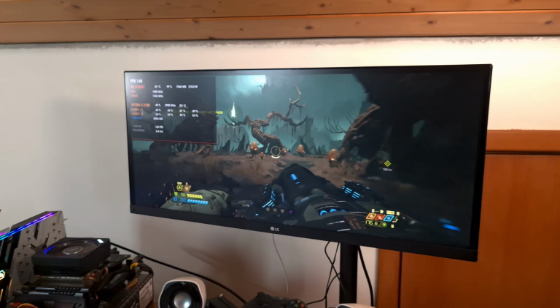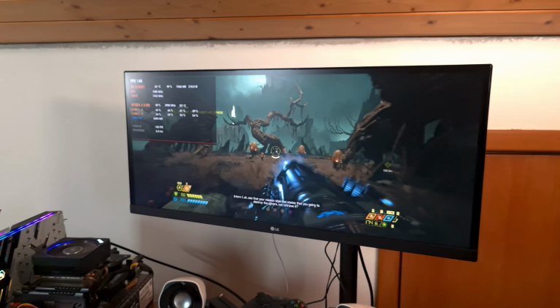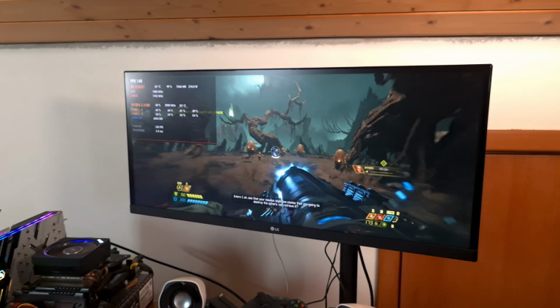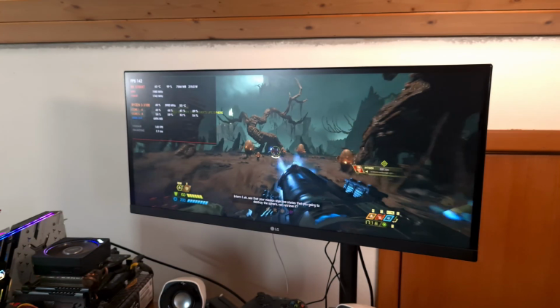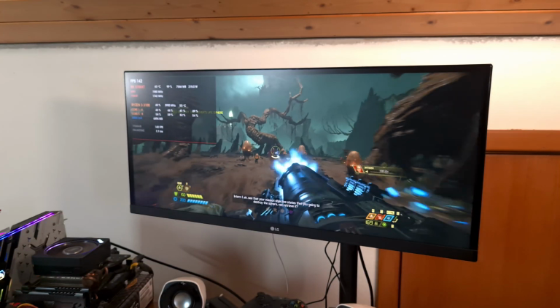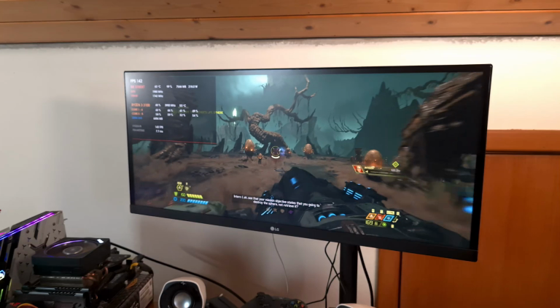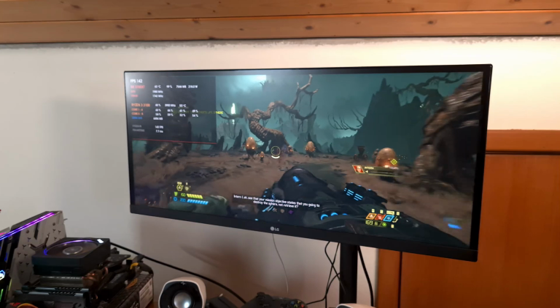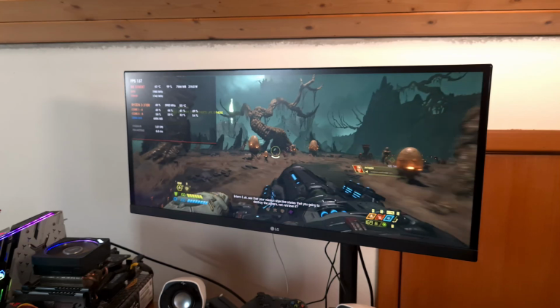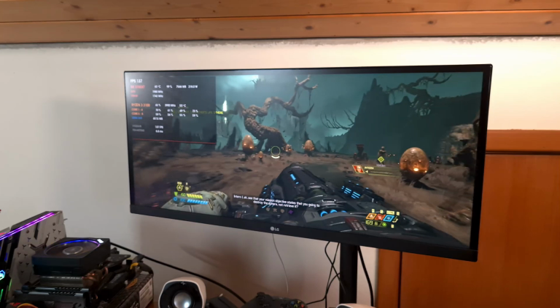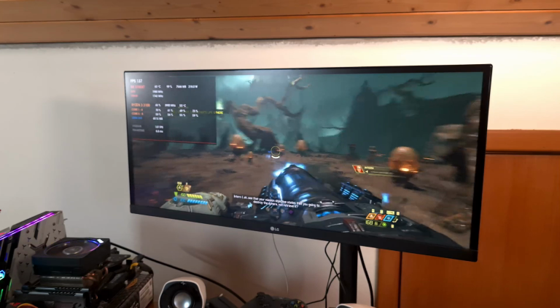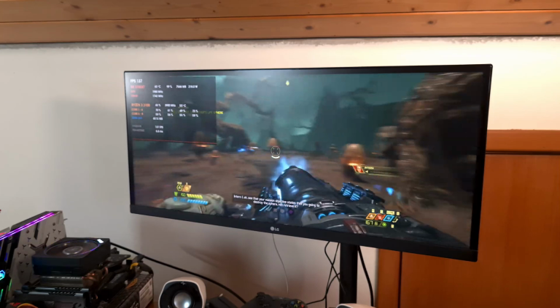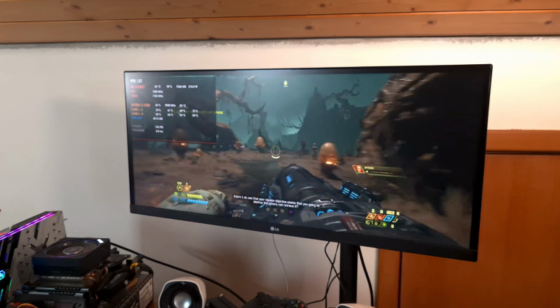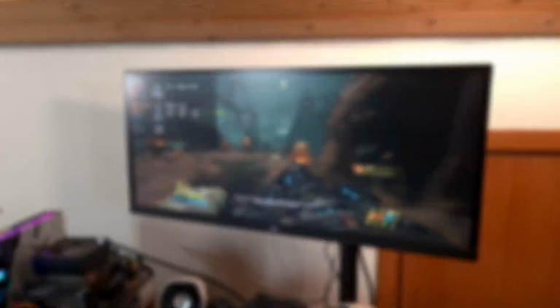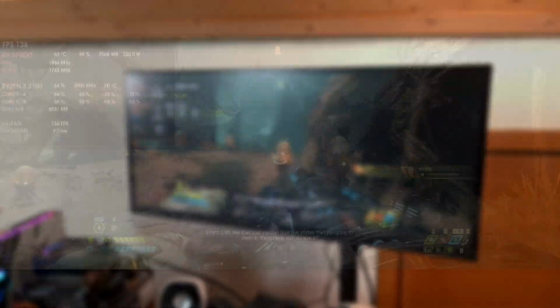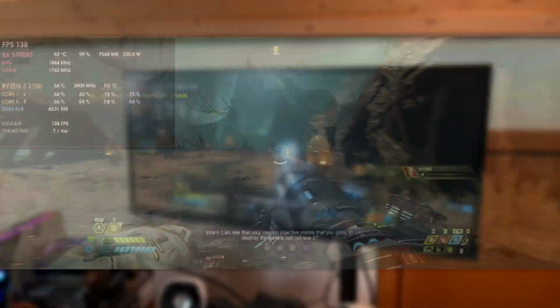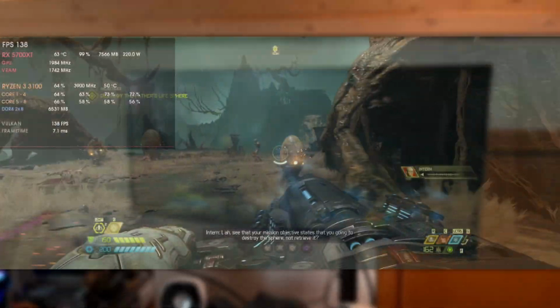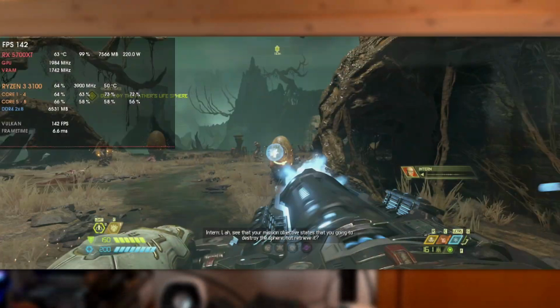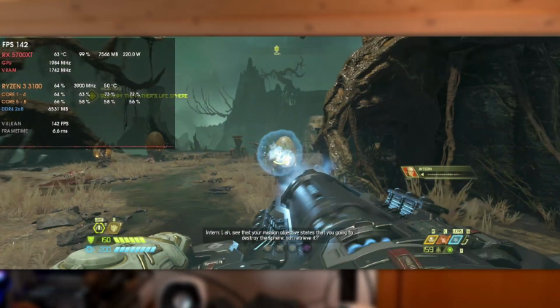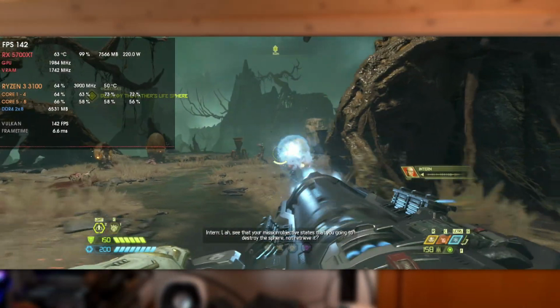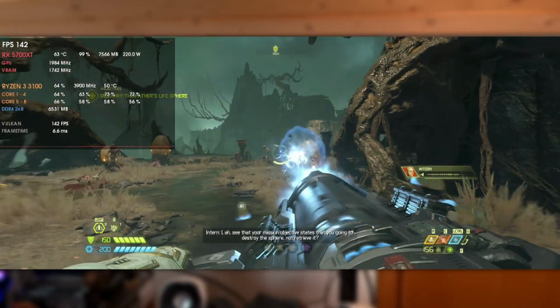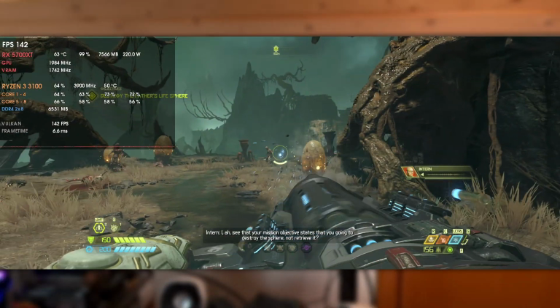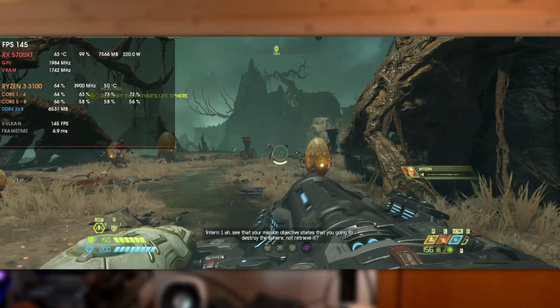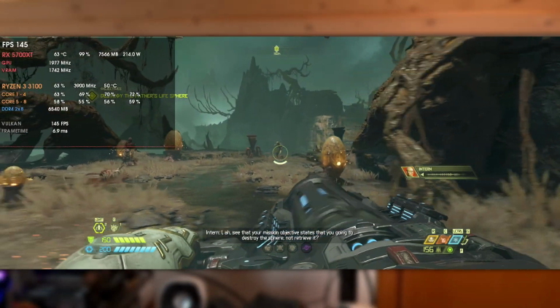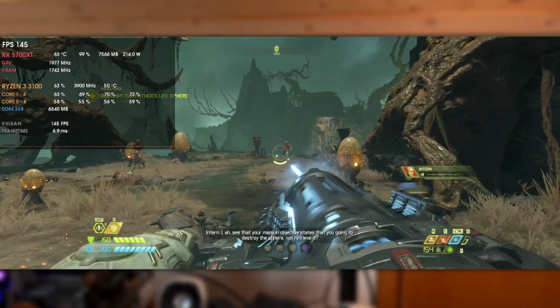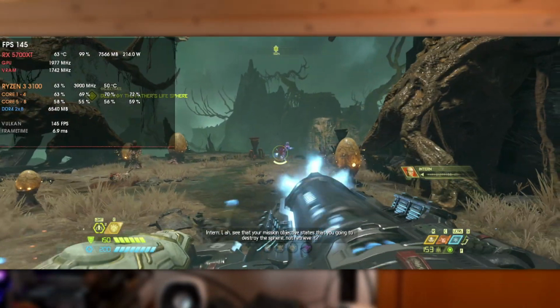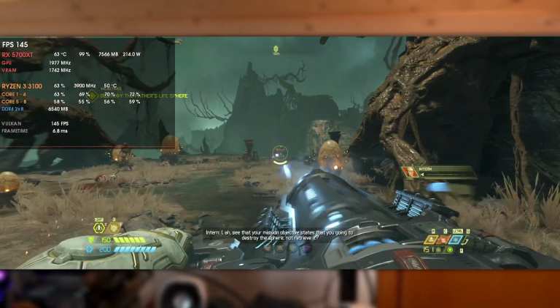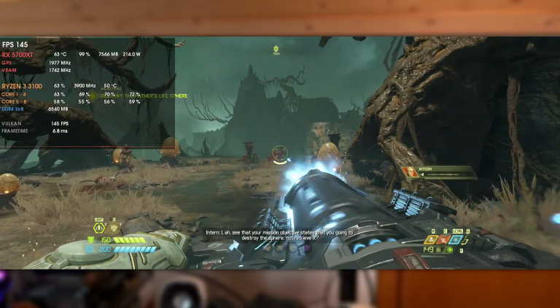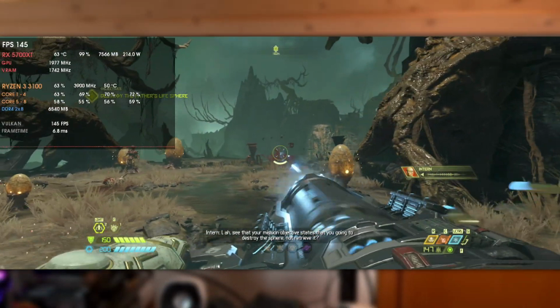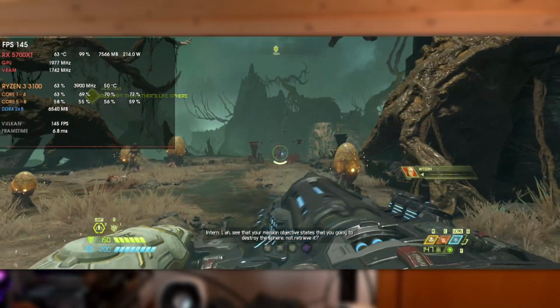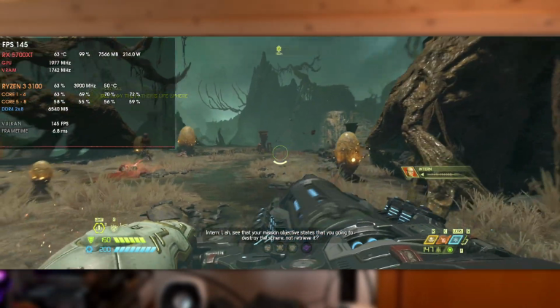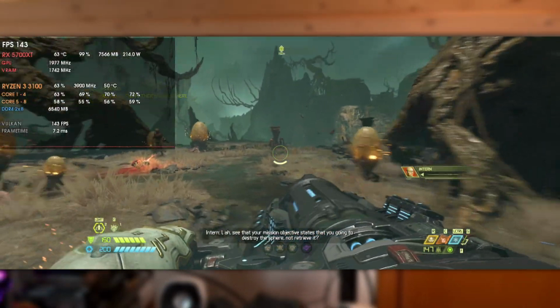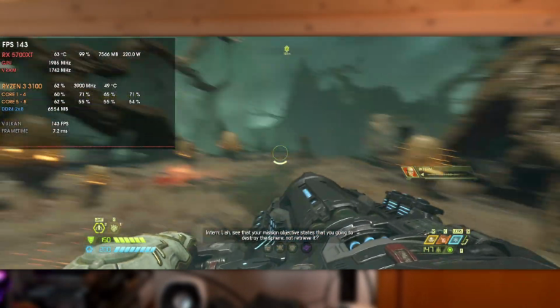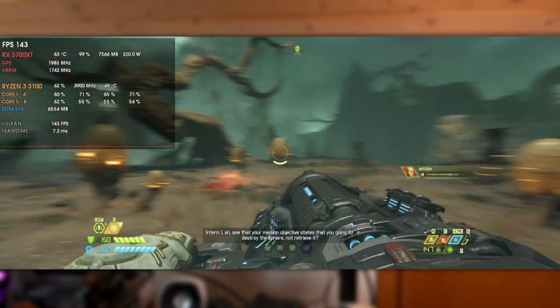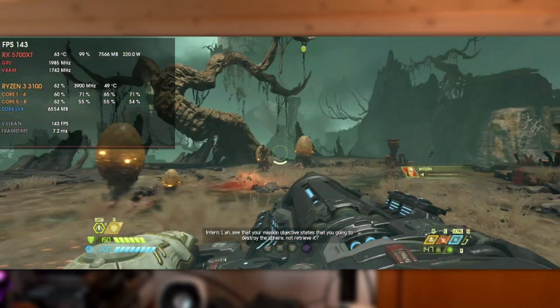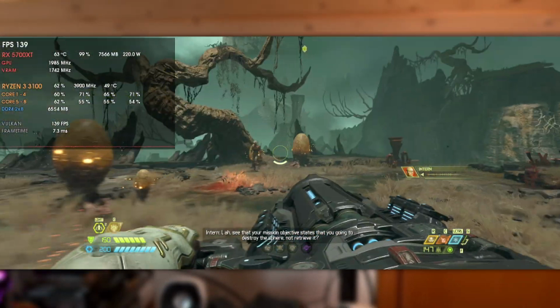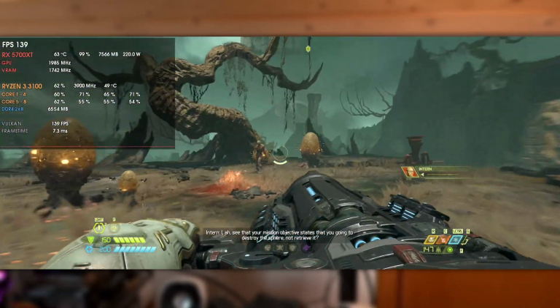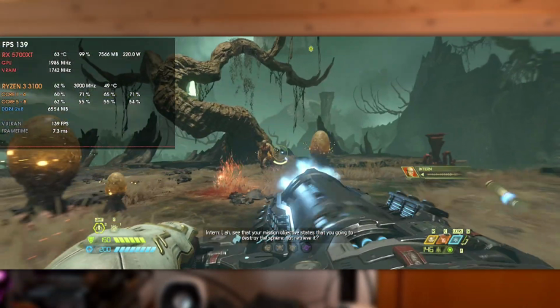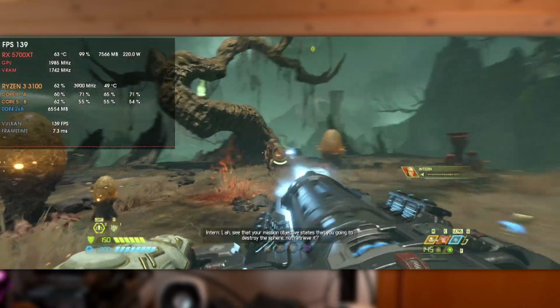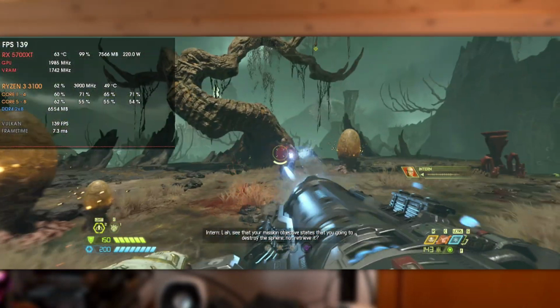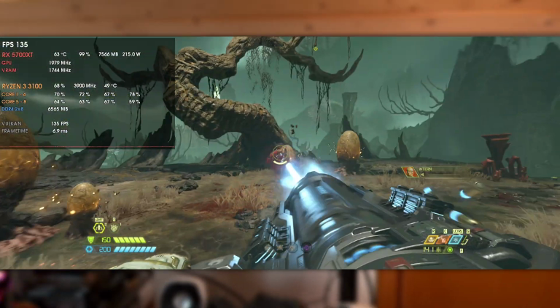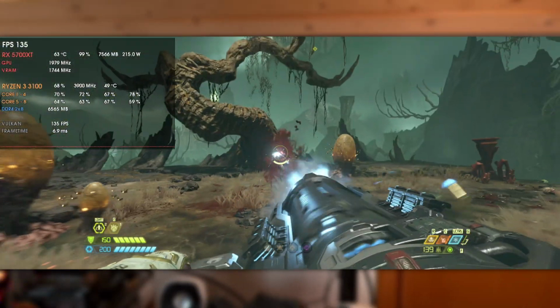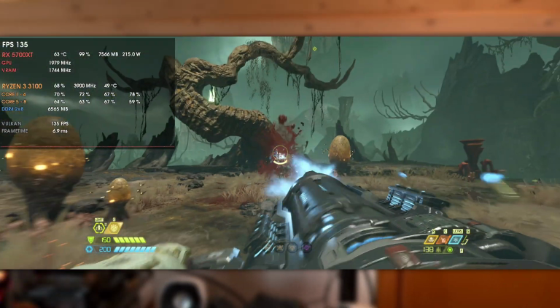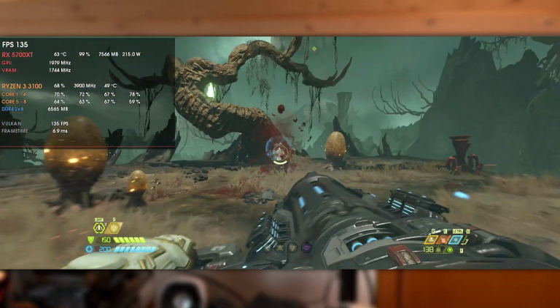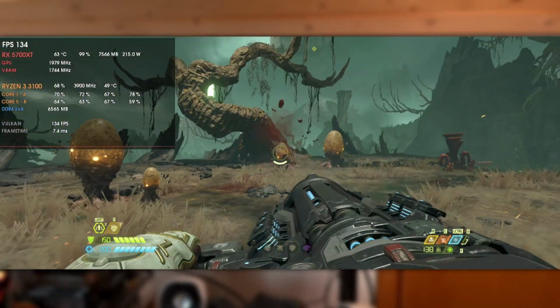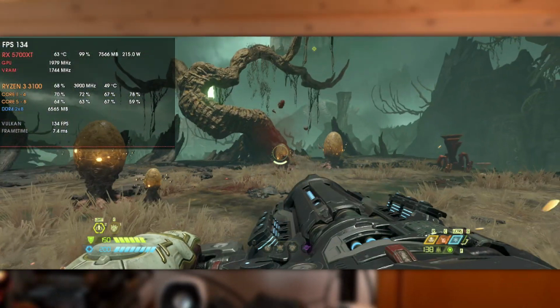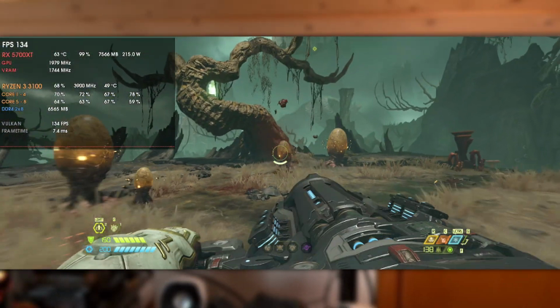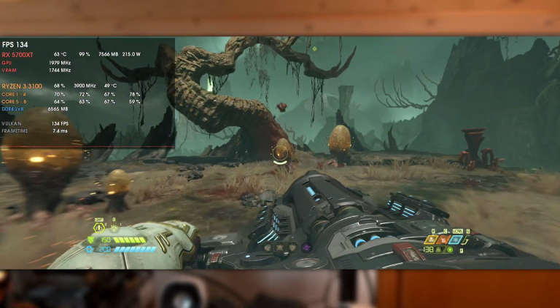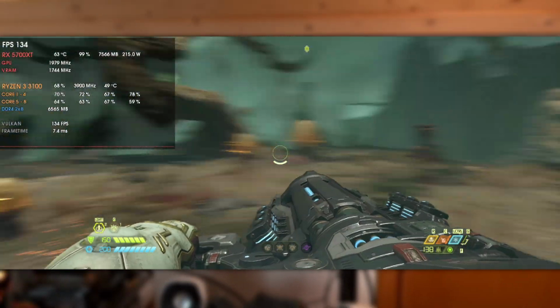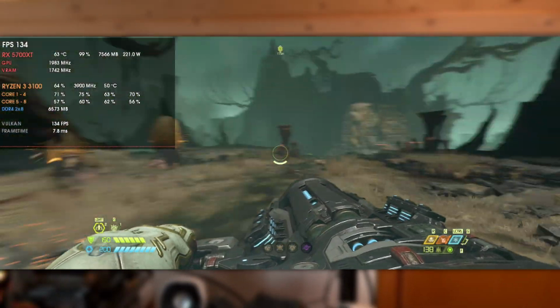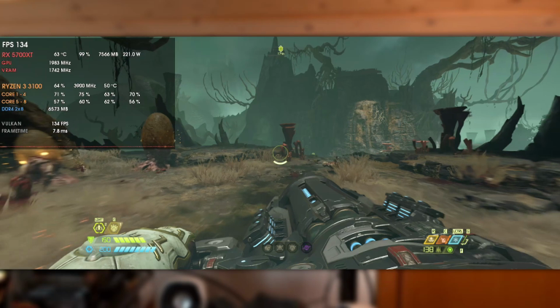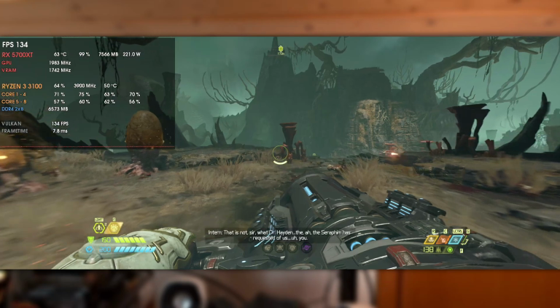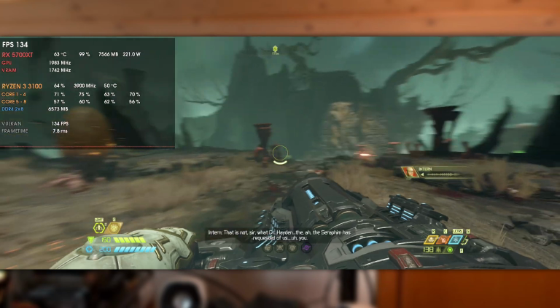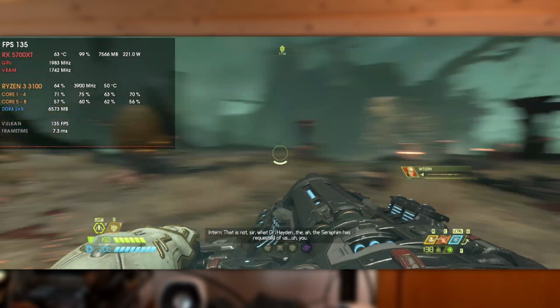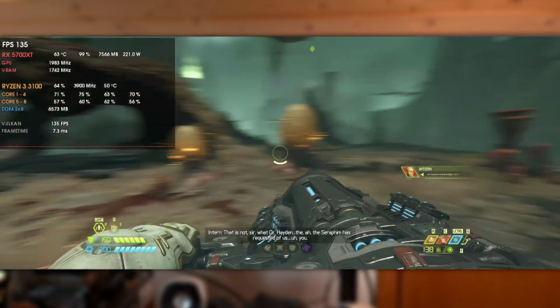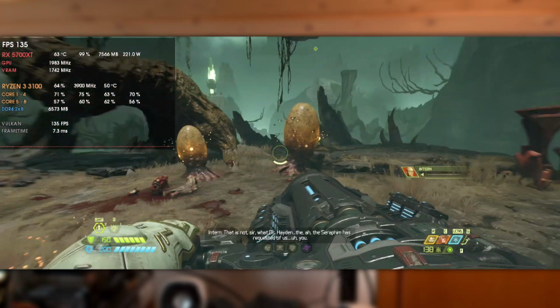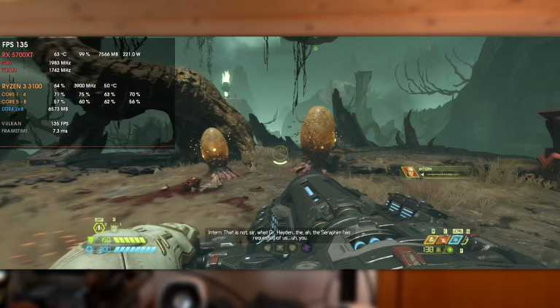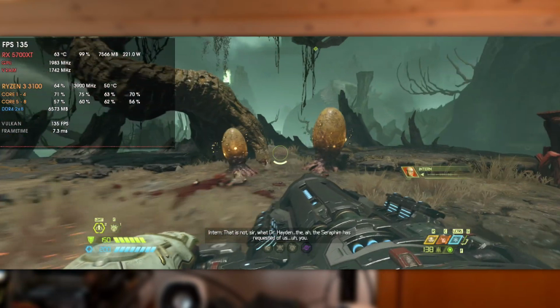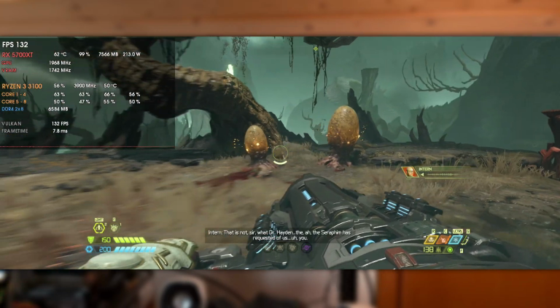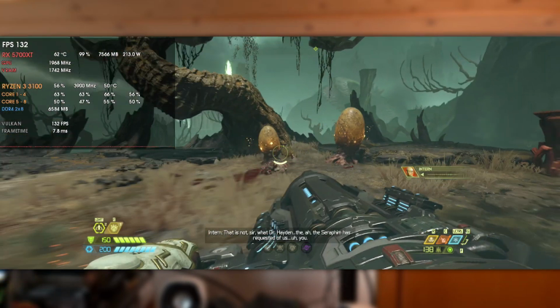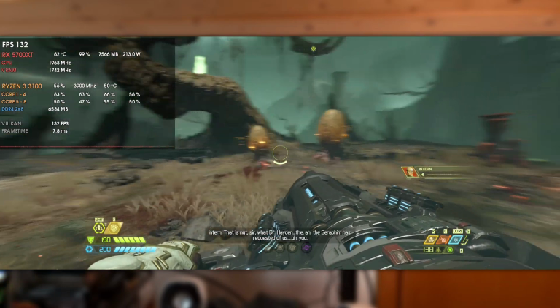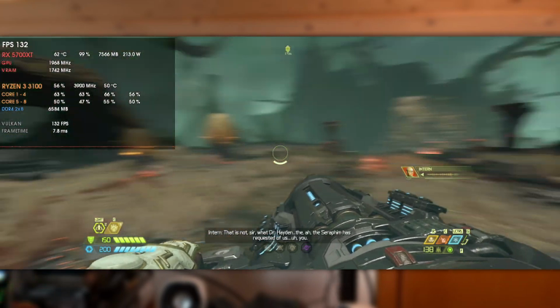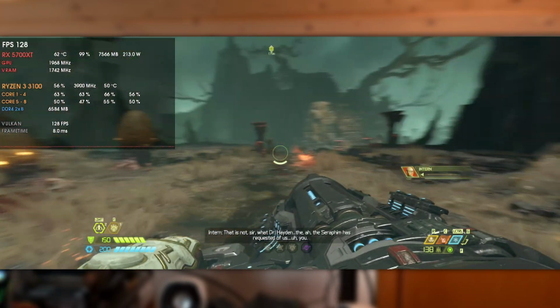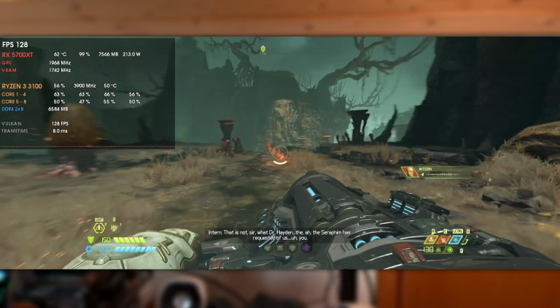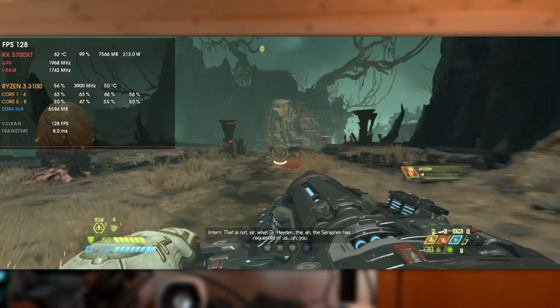I see a mission objective. You're going to destroy this sphere, not retrieve it? That is not, sir...